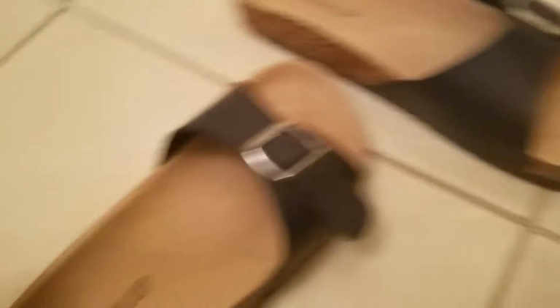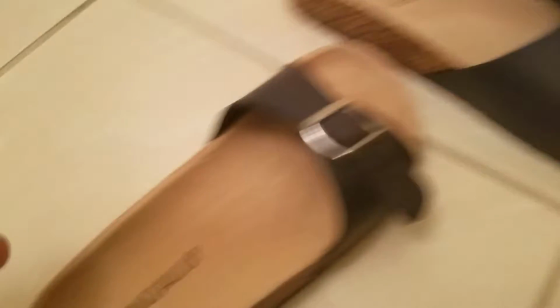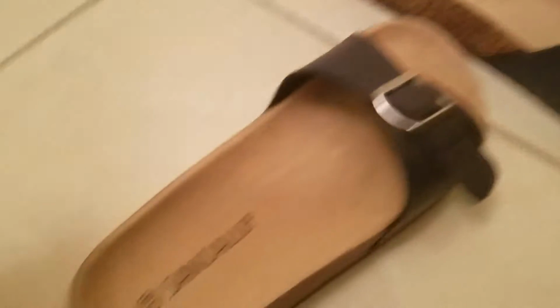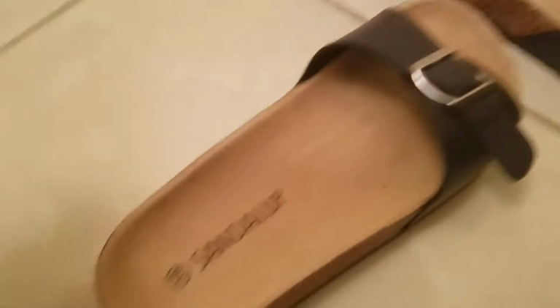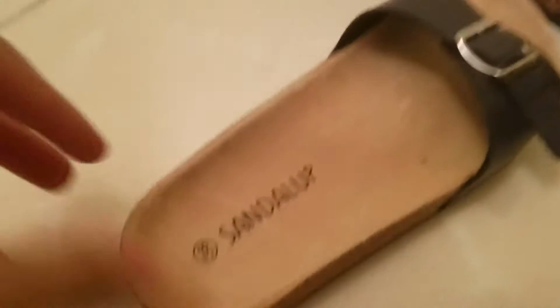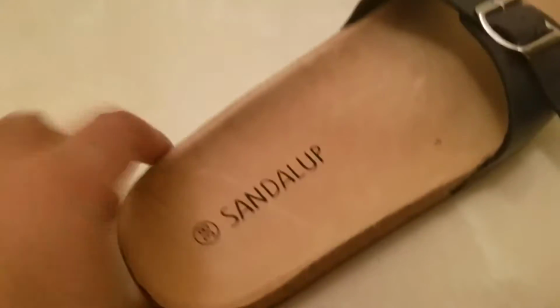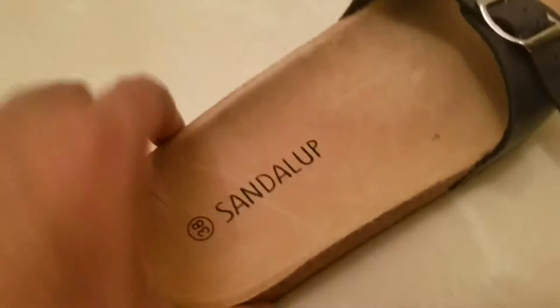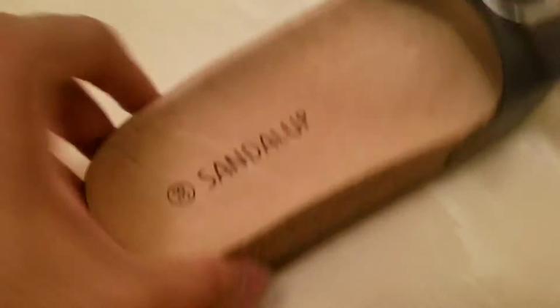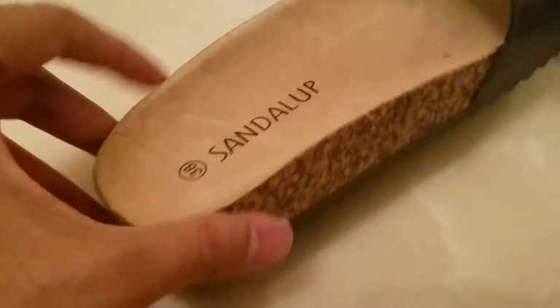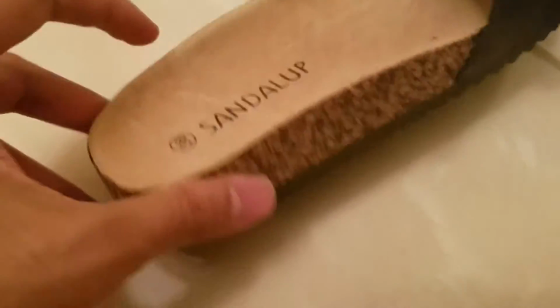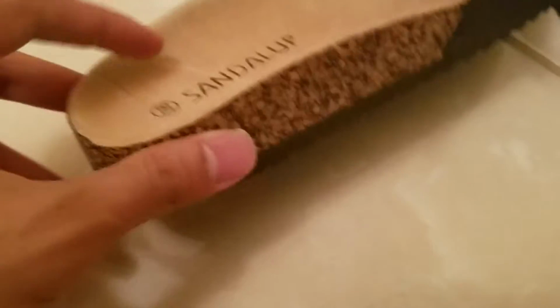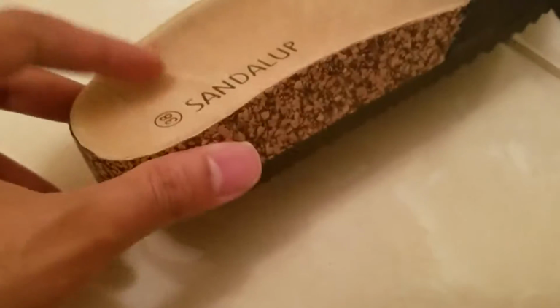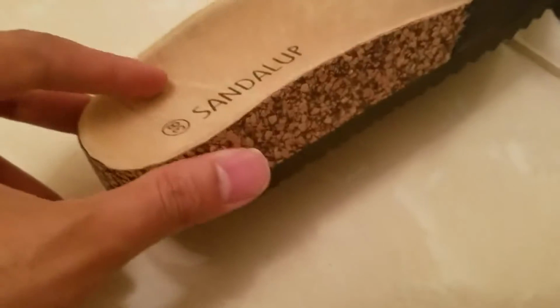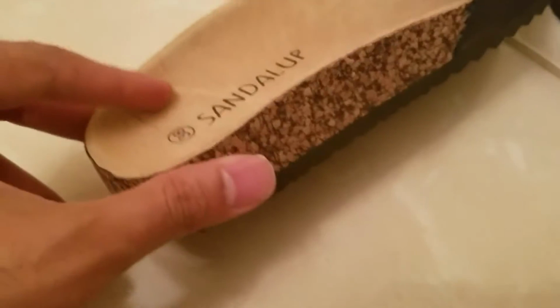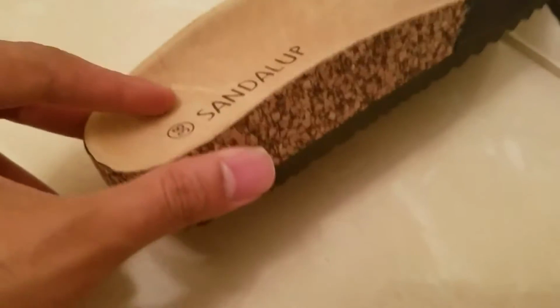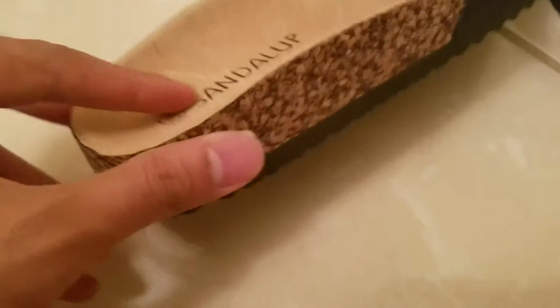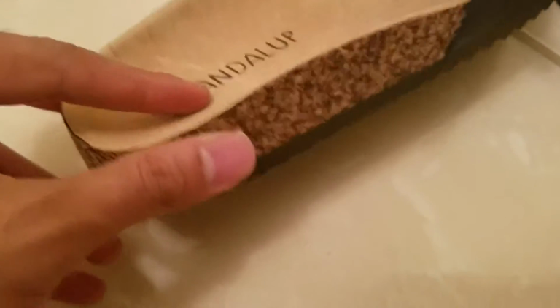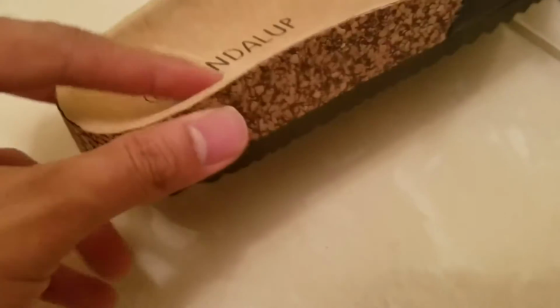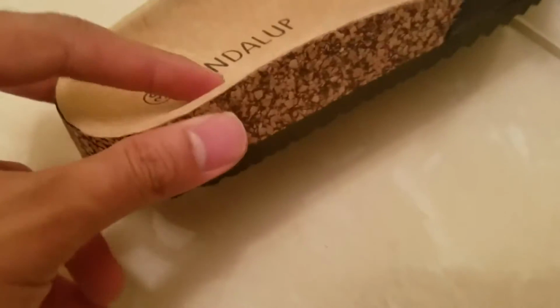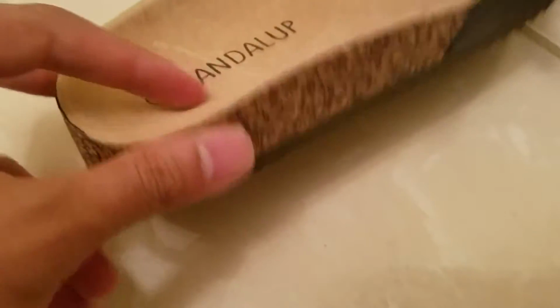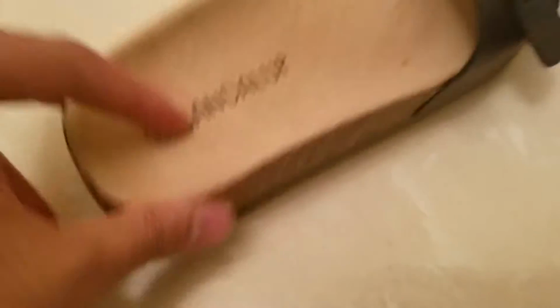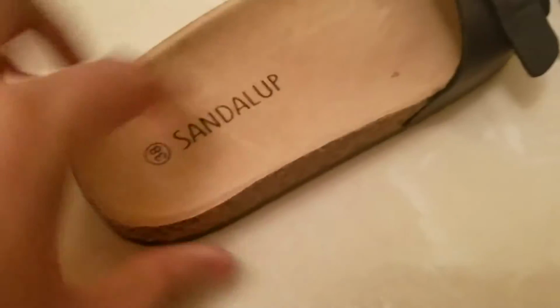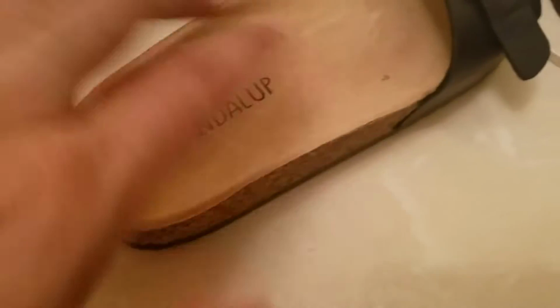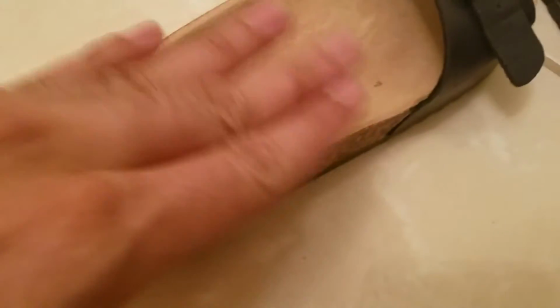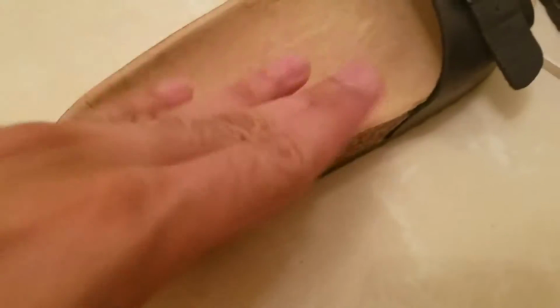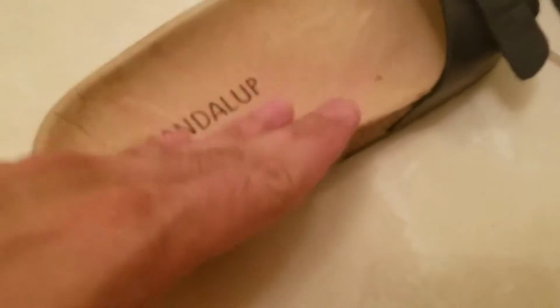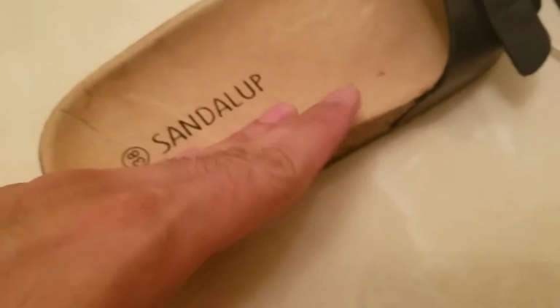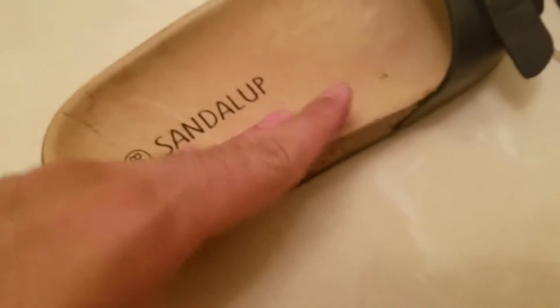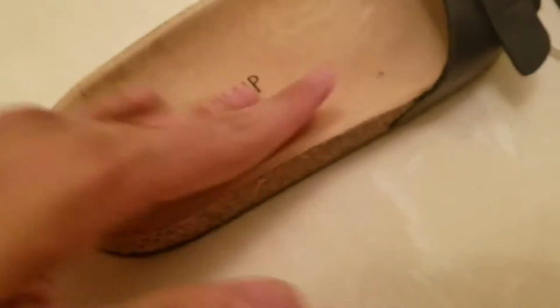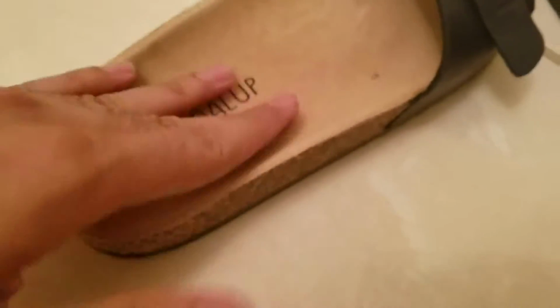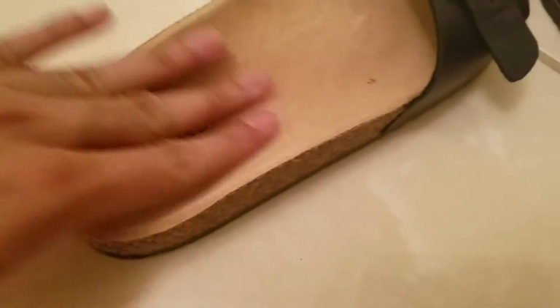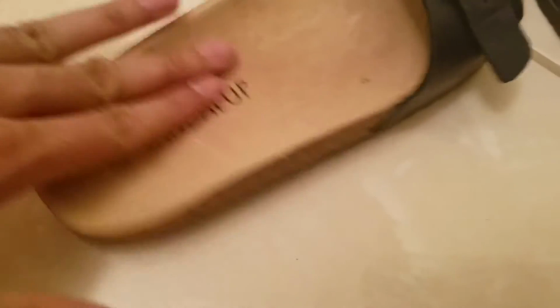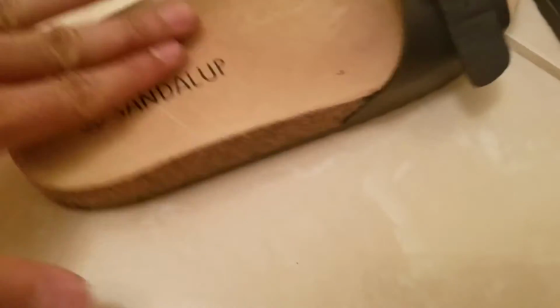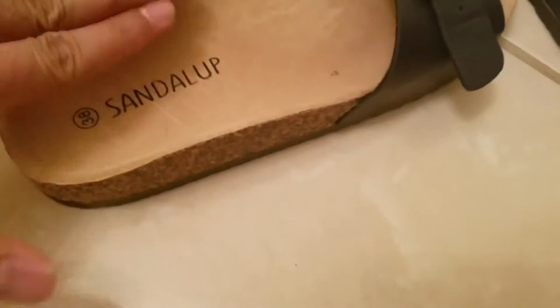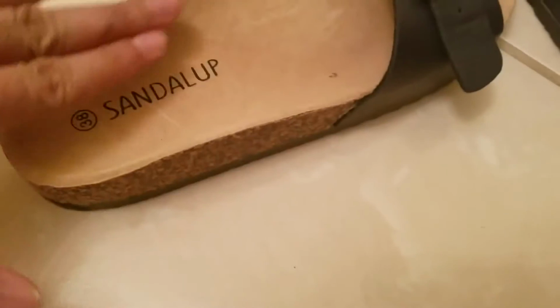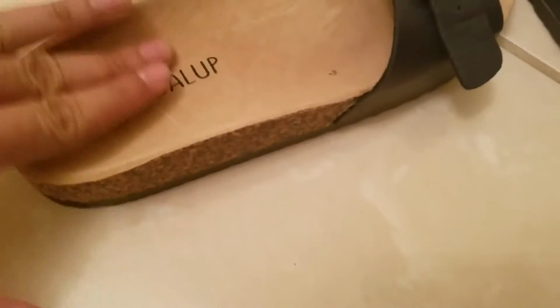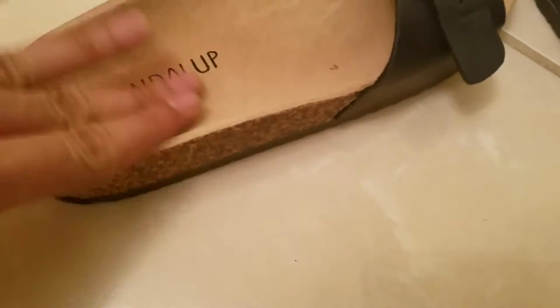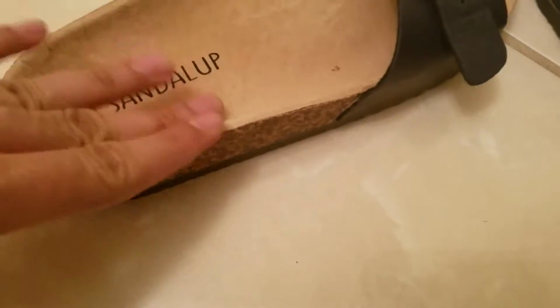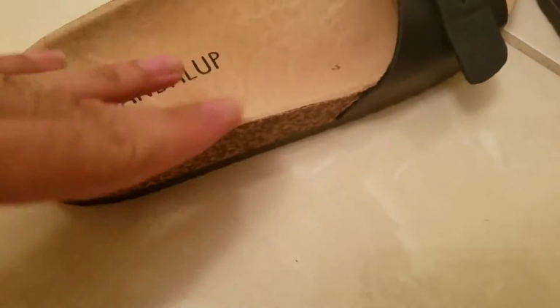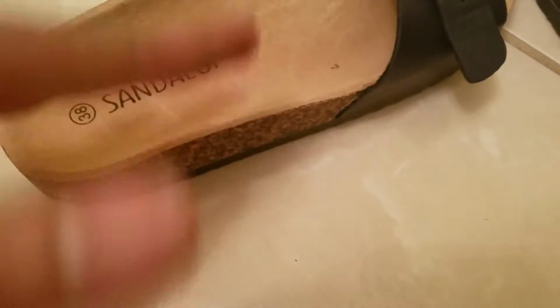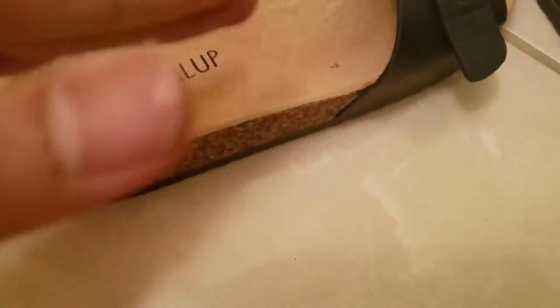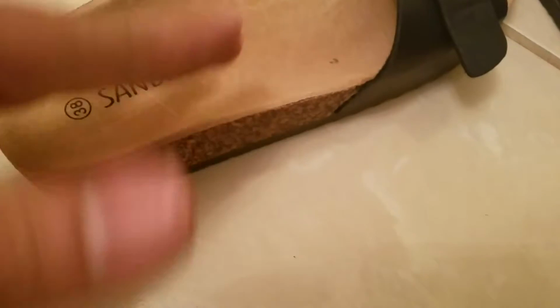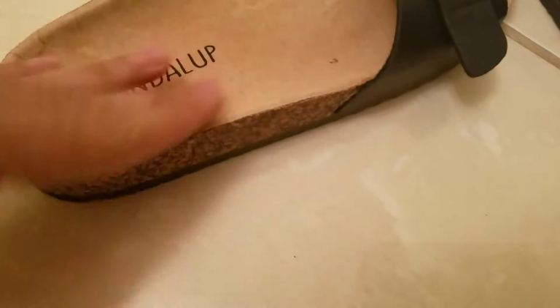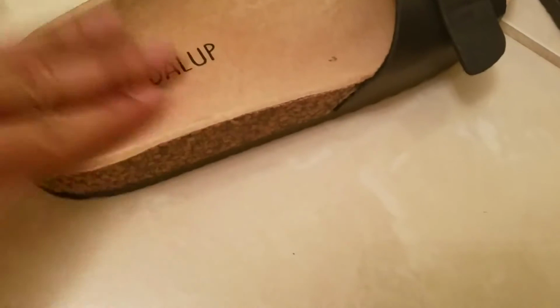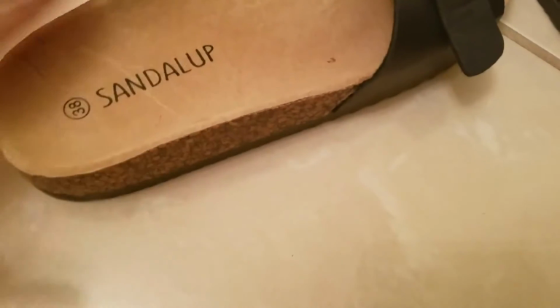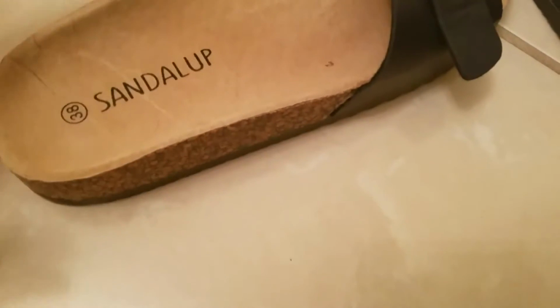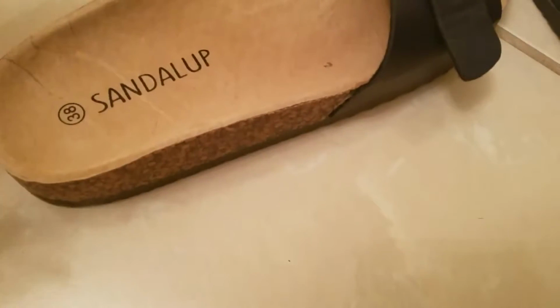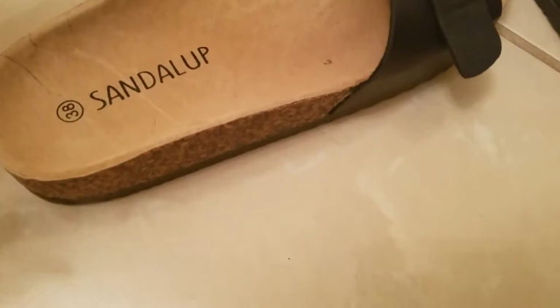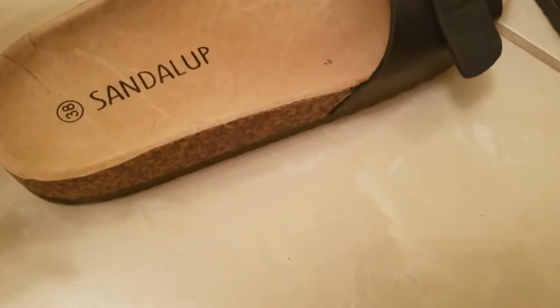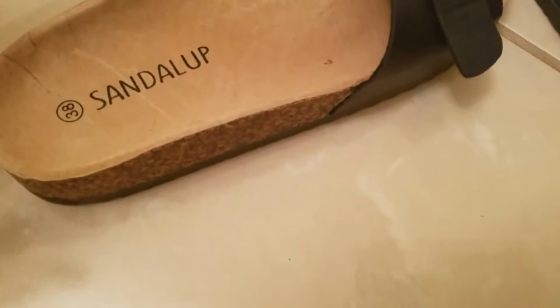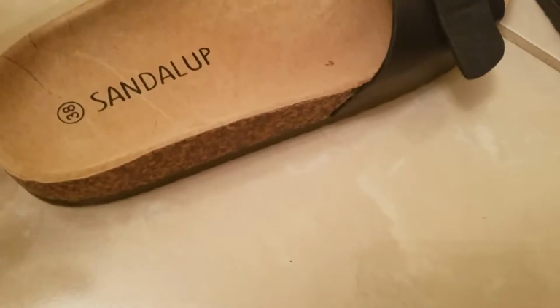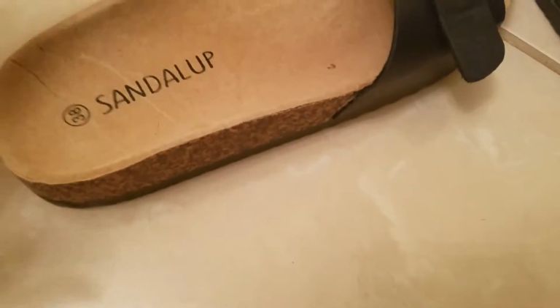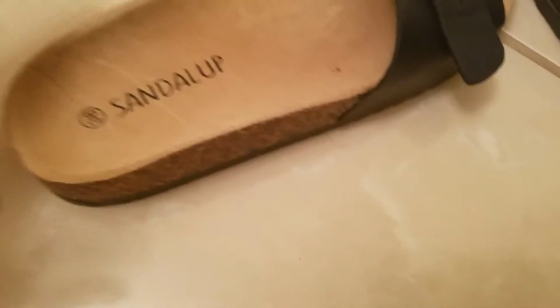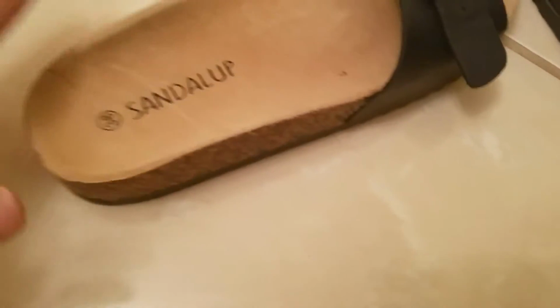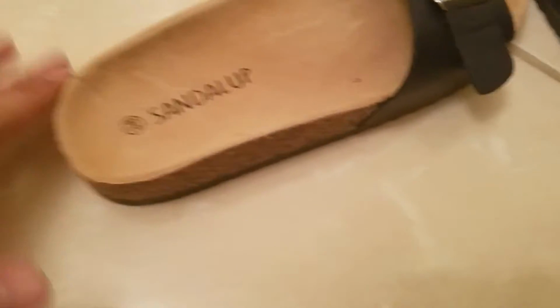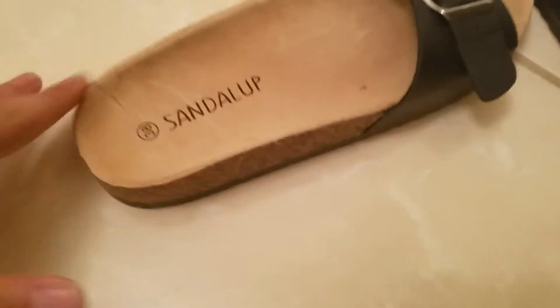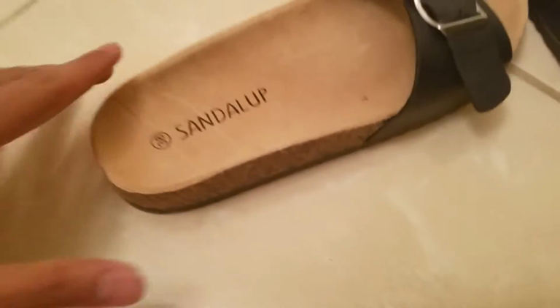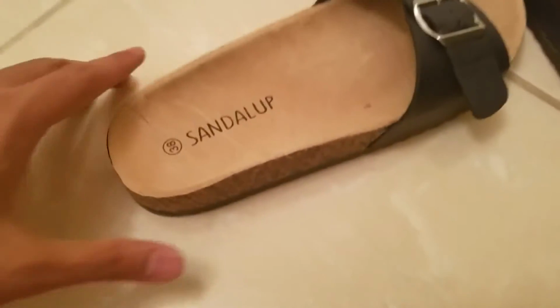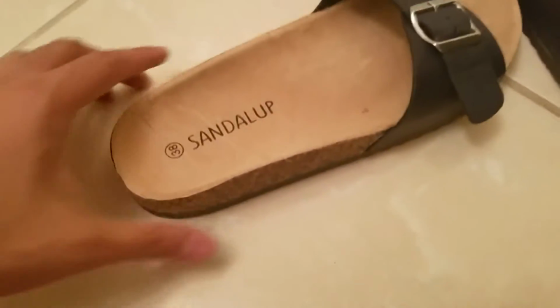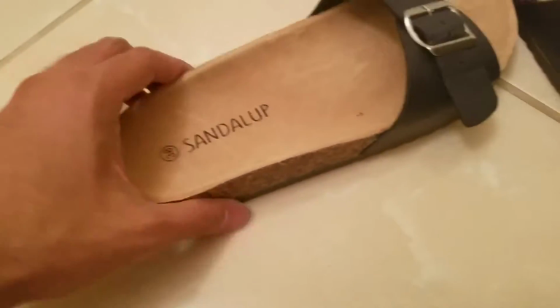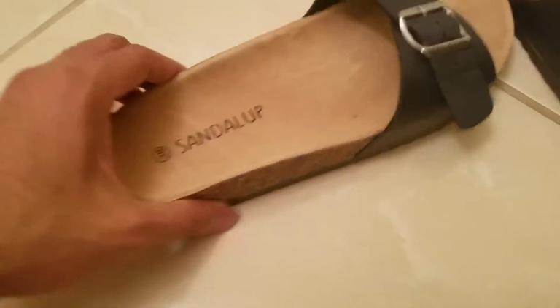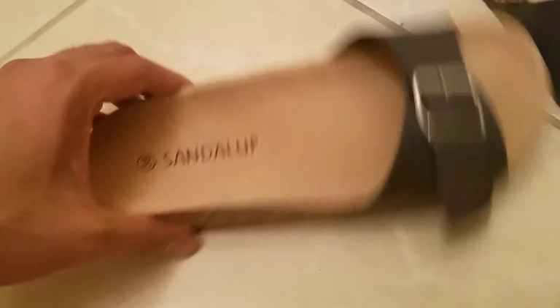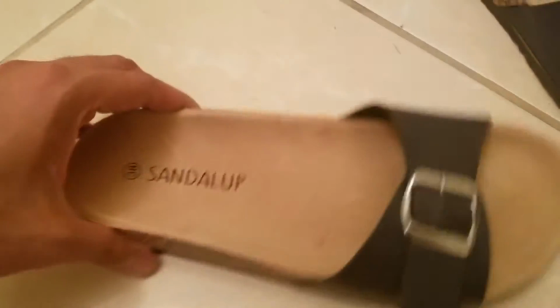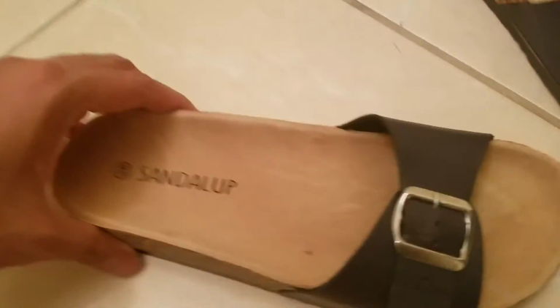There is this slight dip as you can see in here — it's like a slight dip in the sandal. So the legs actually fit very well.